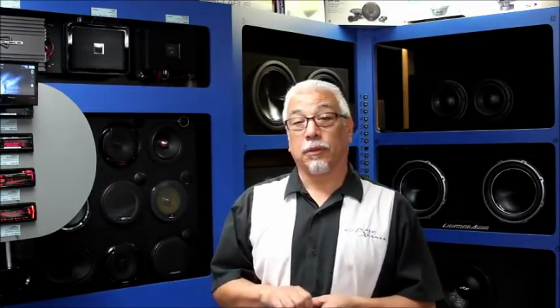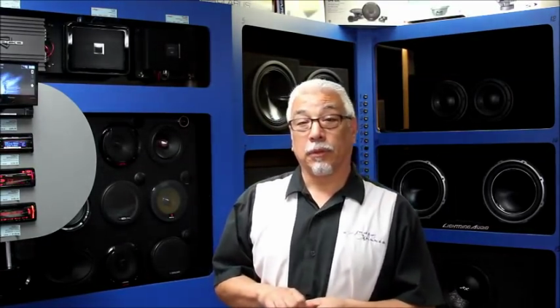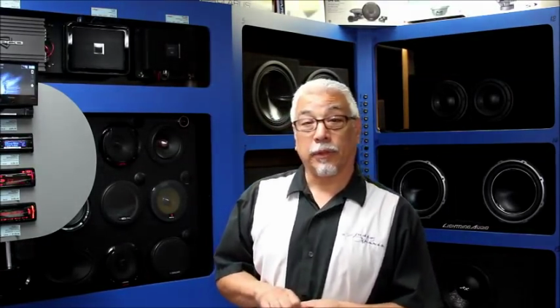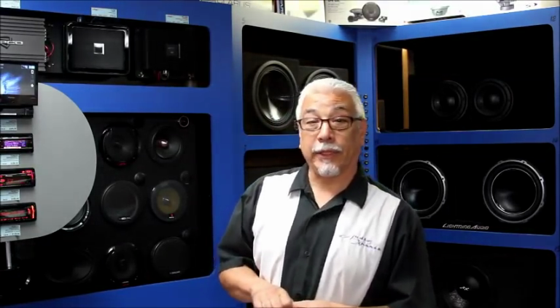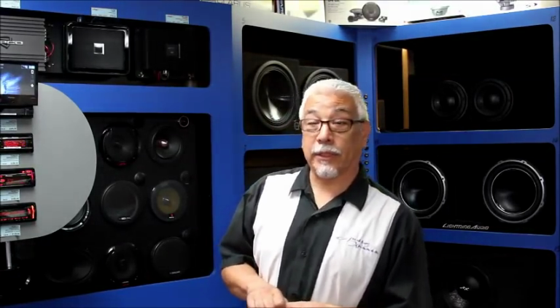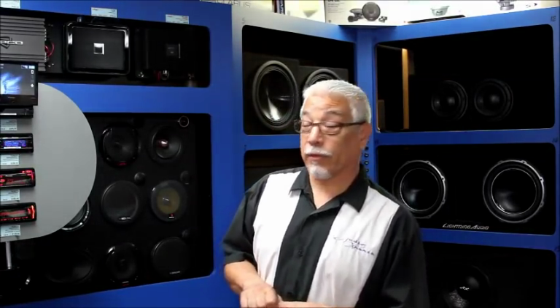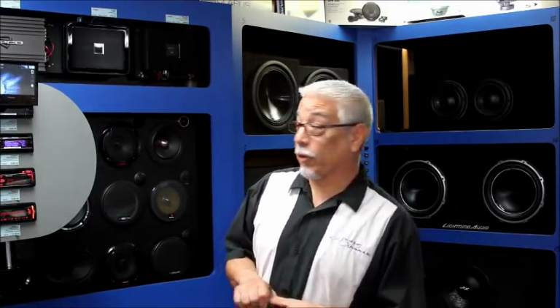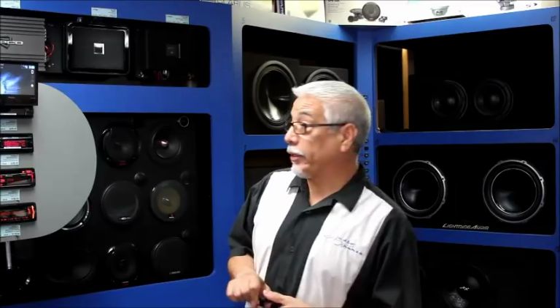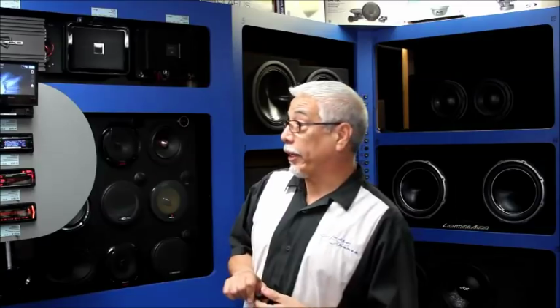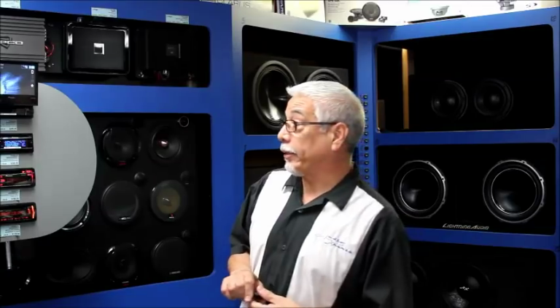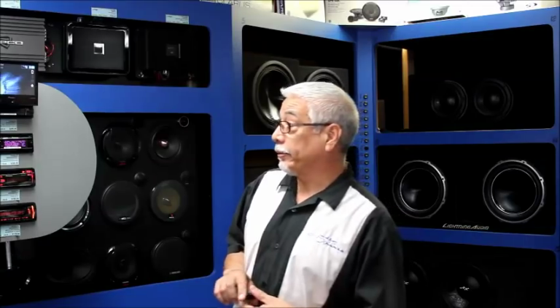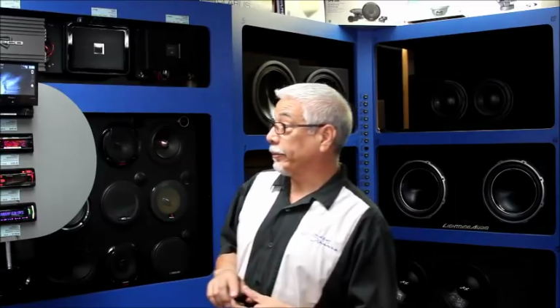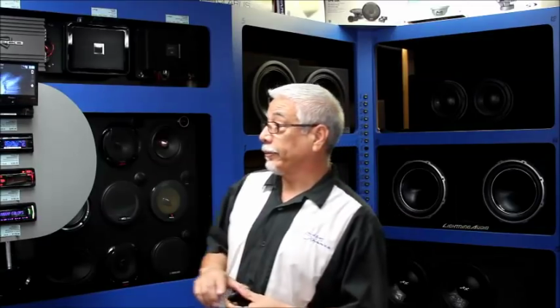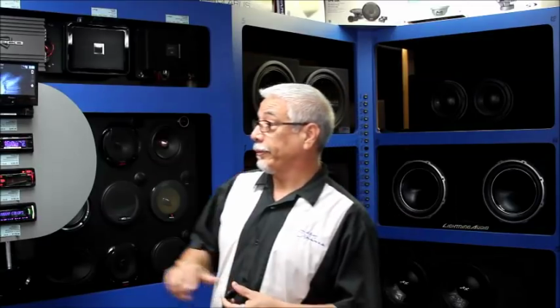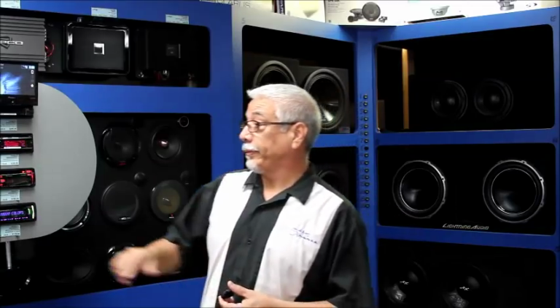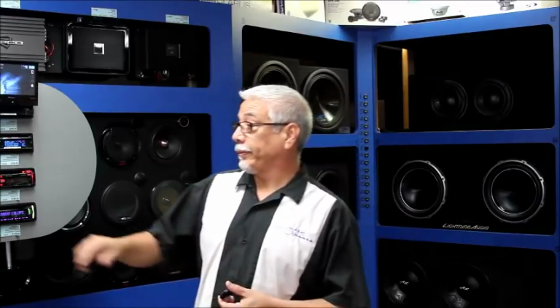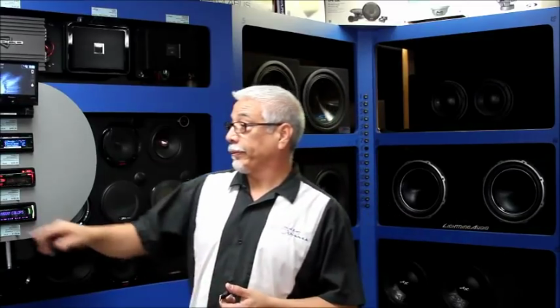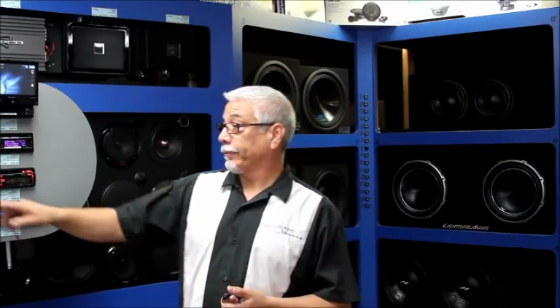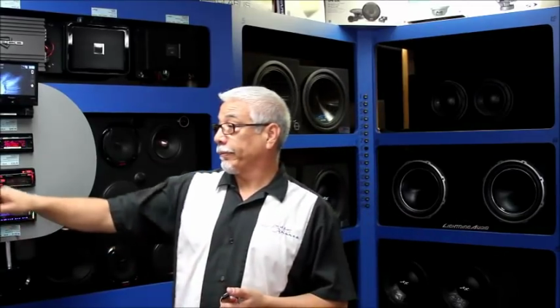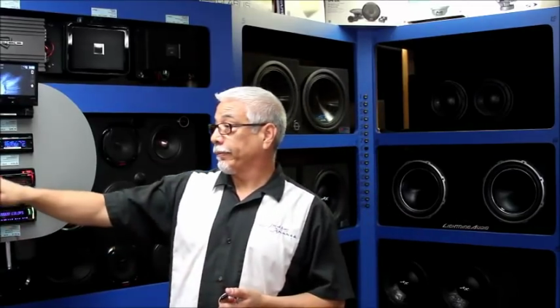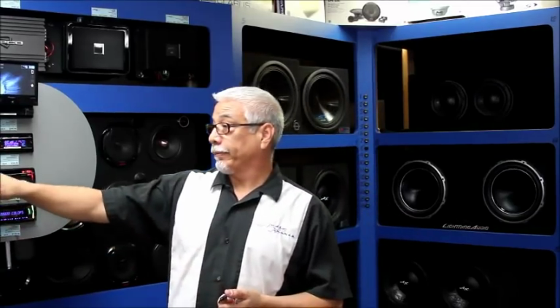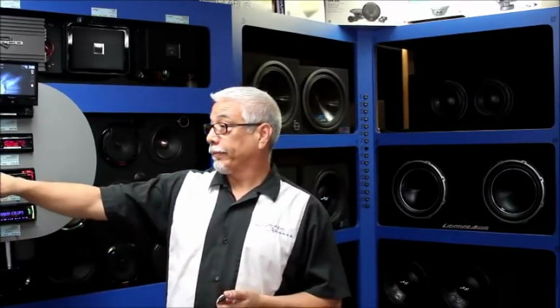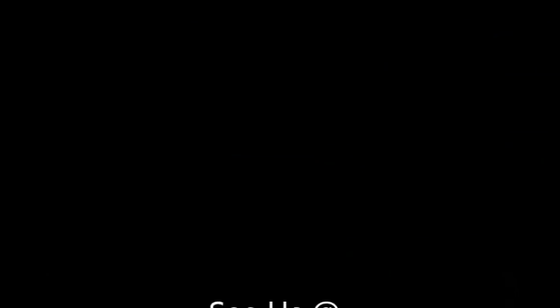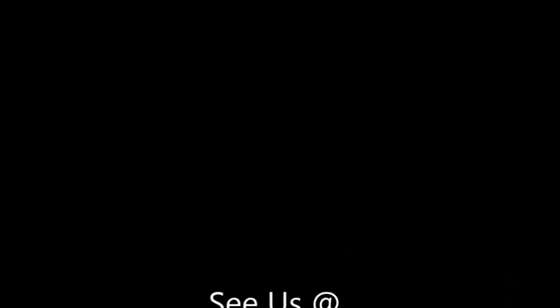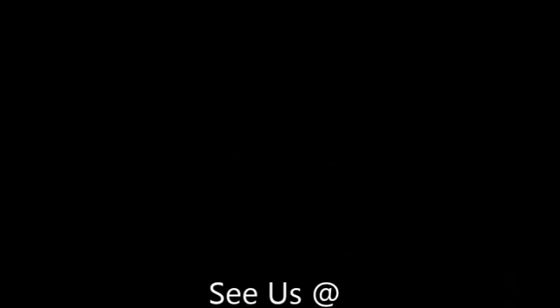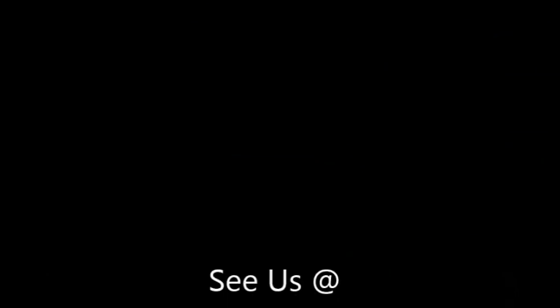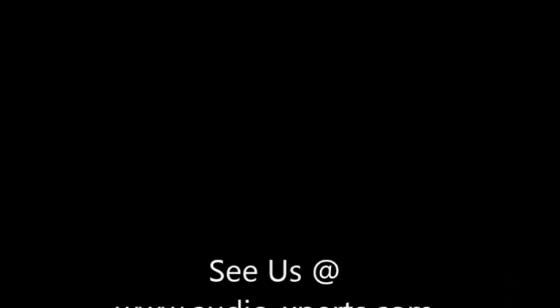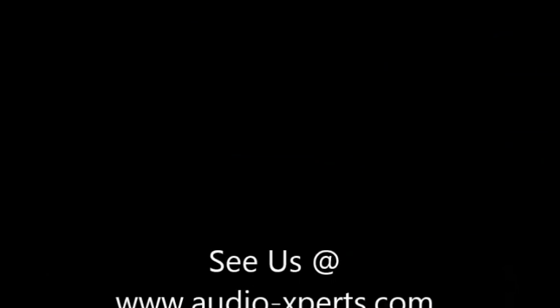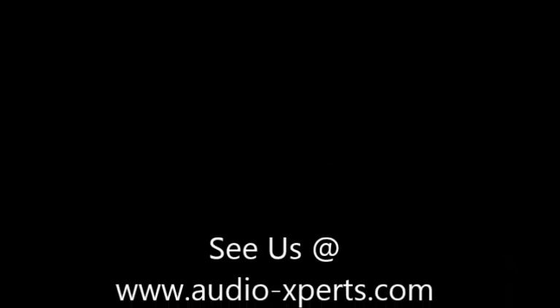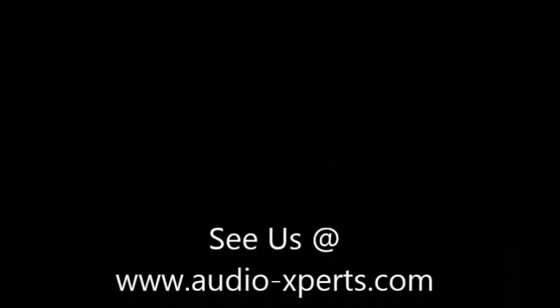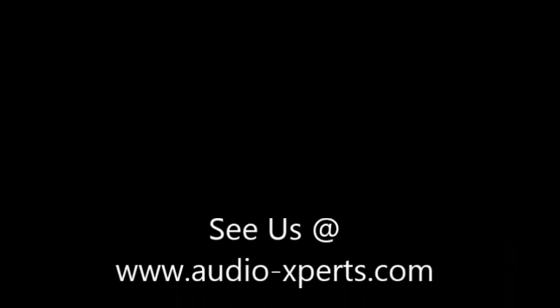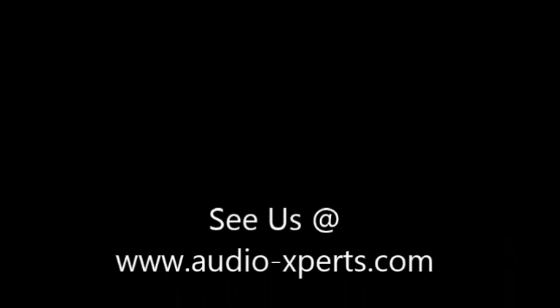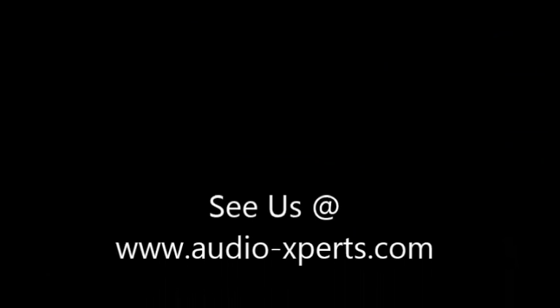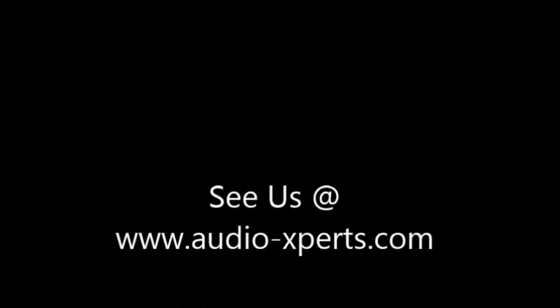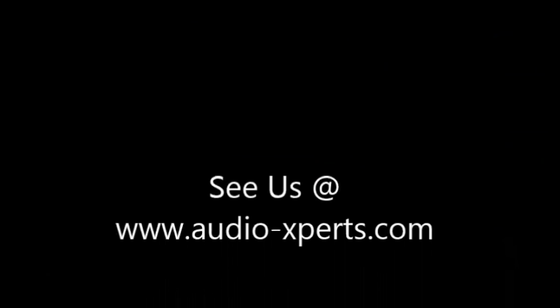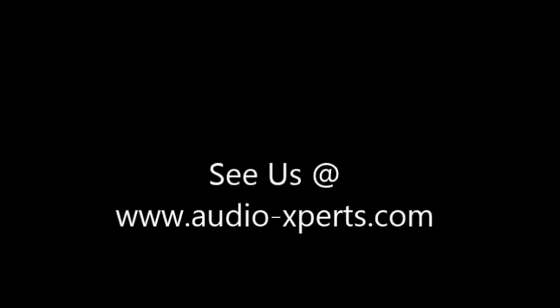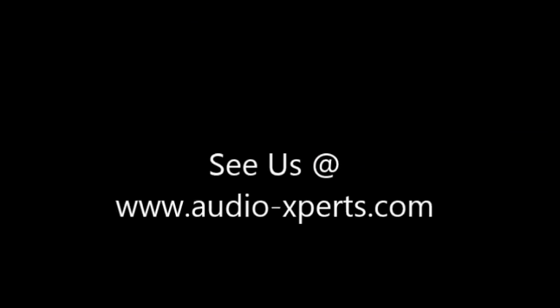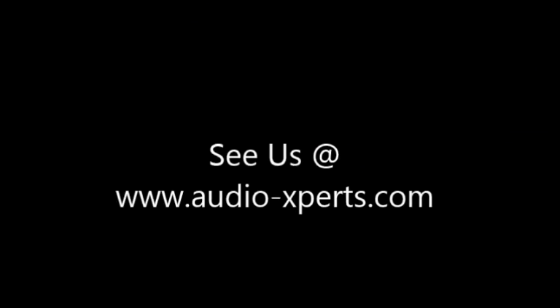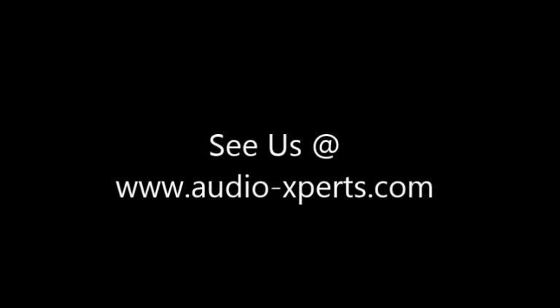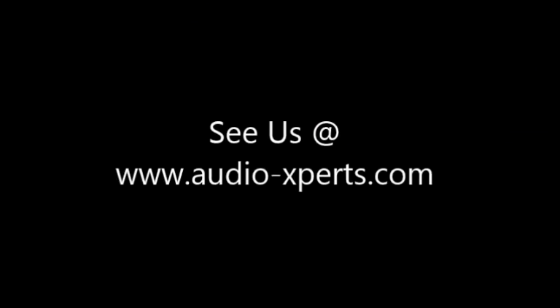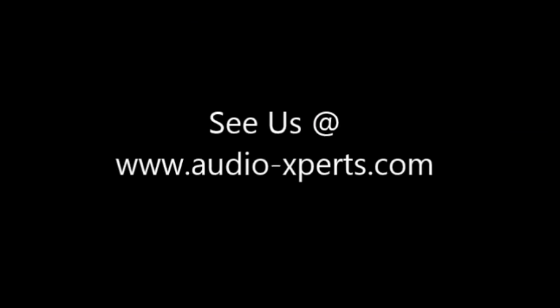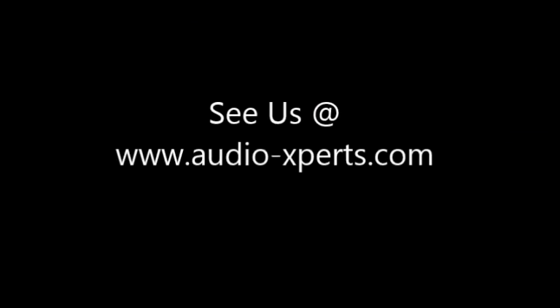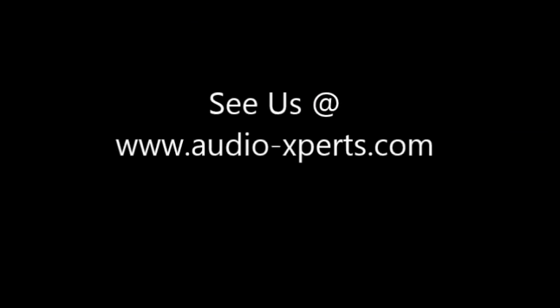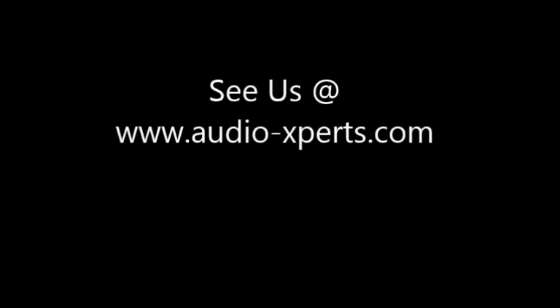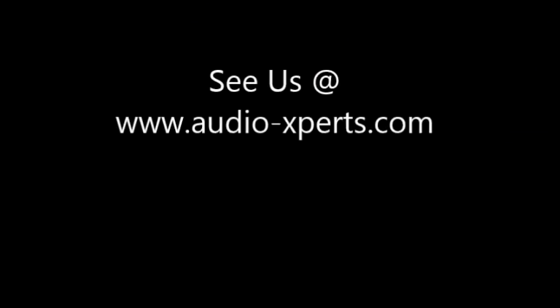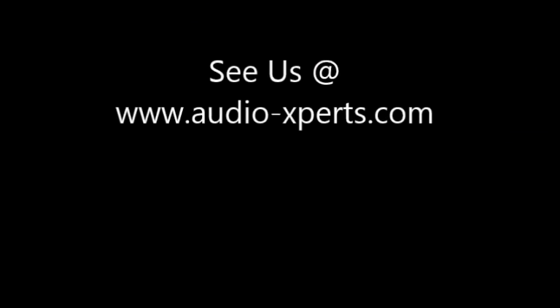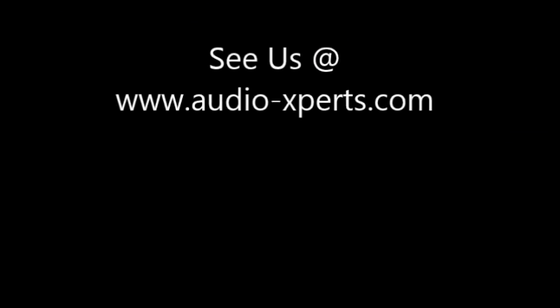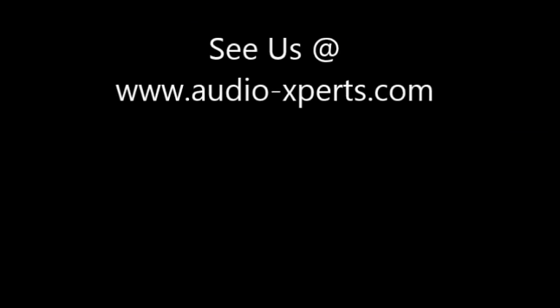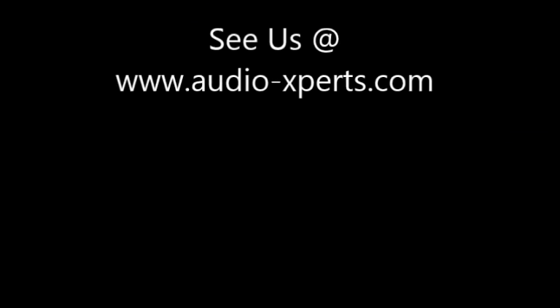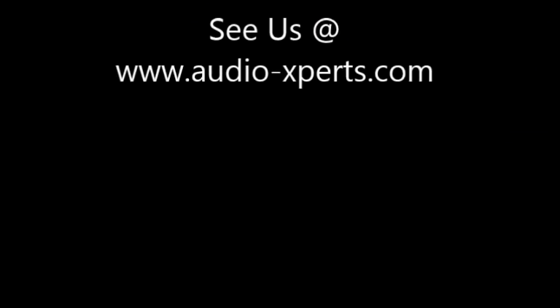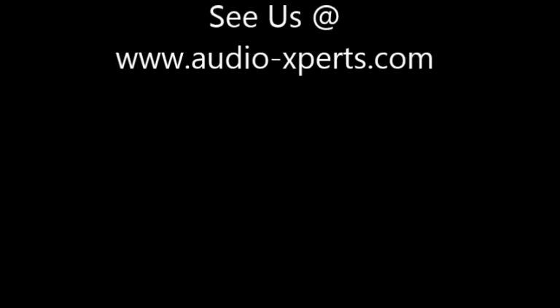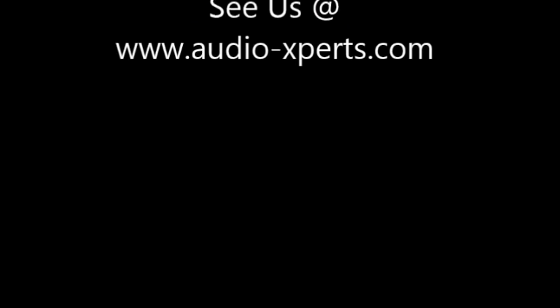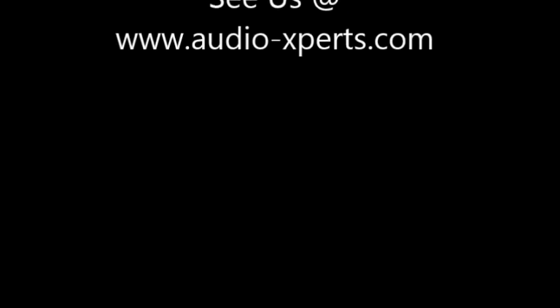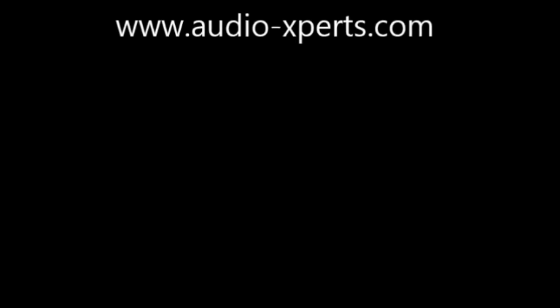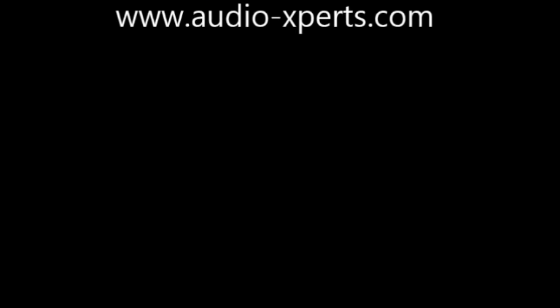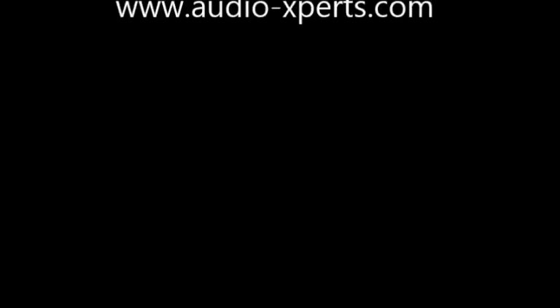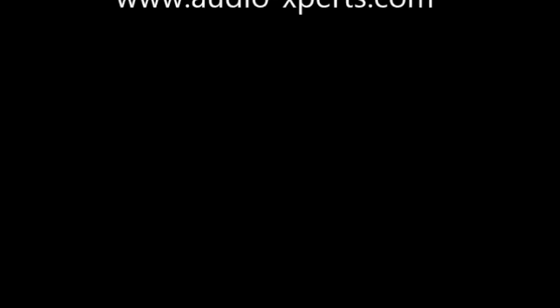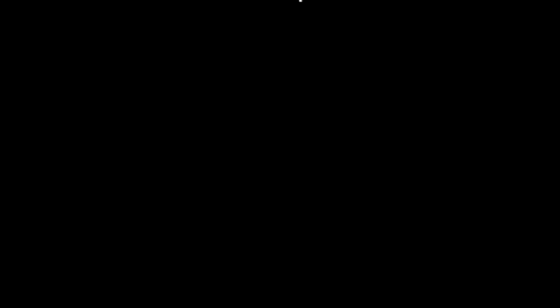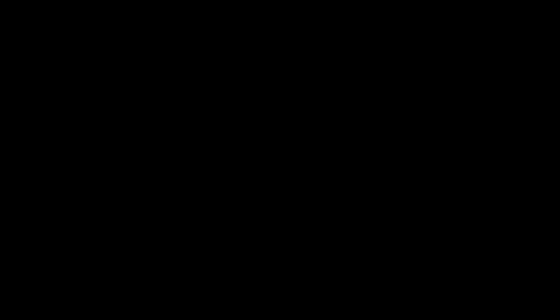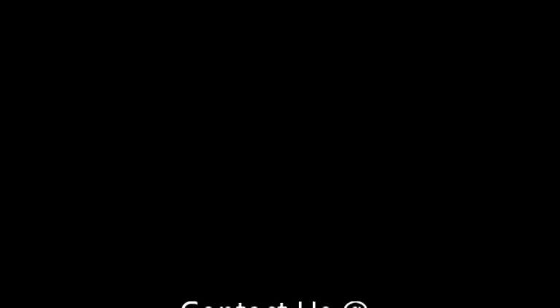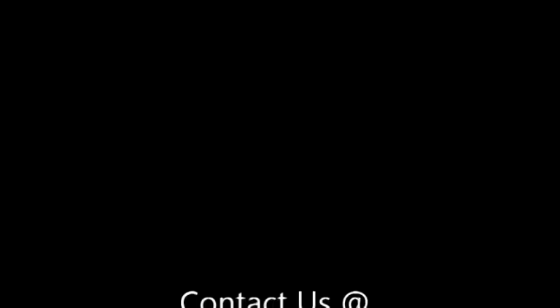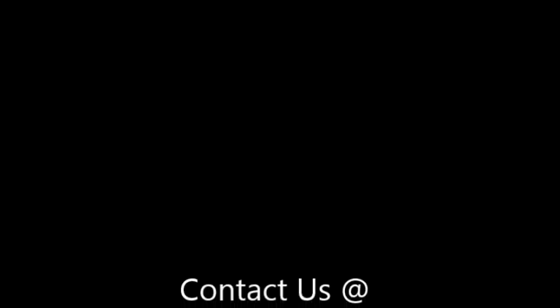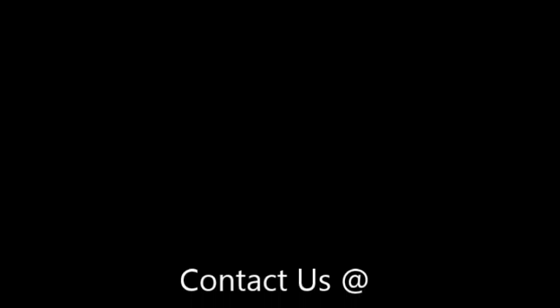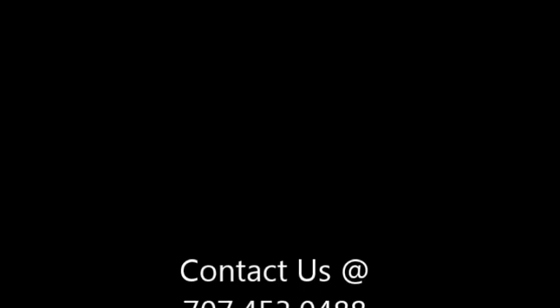Thanks. Have a great day. Thank you for joining us.